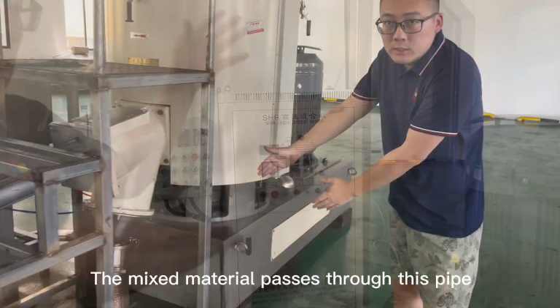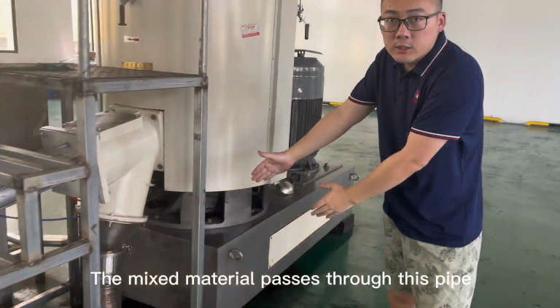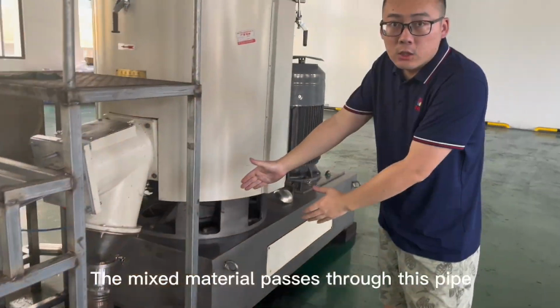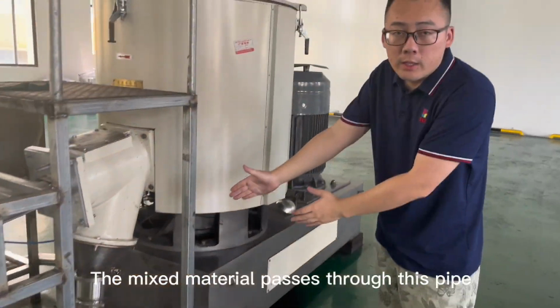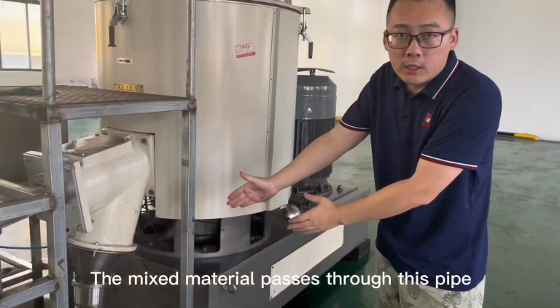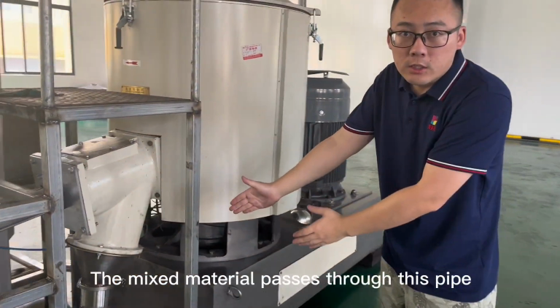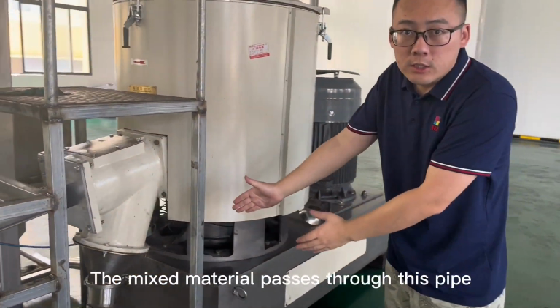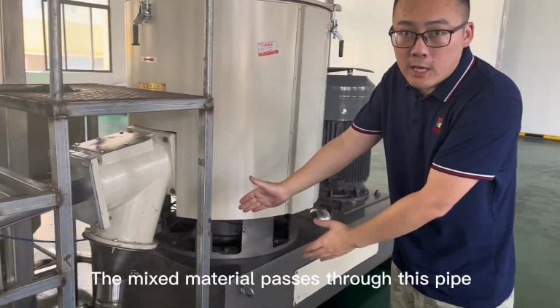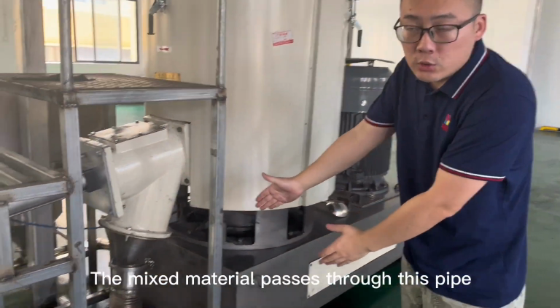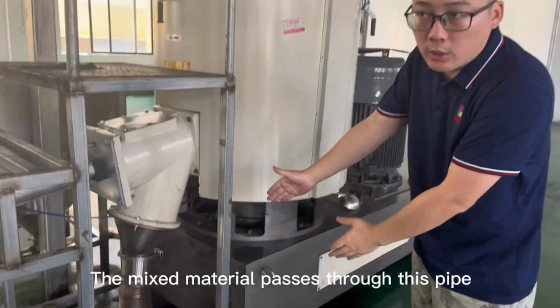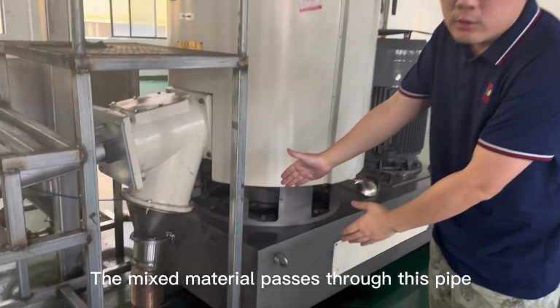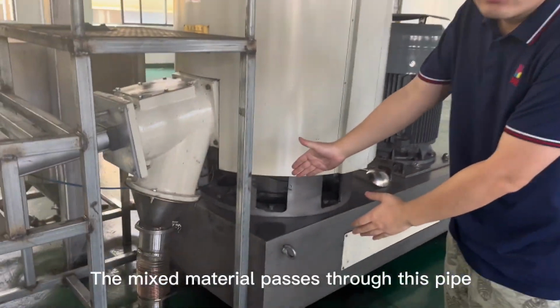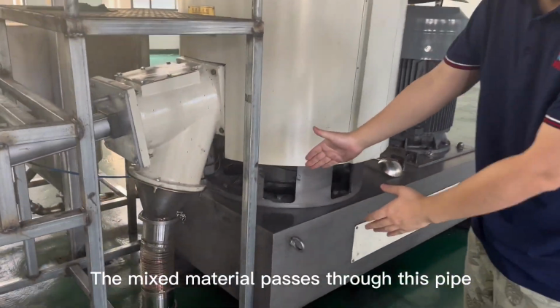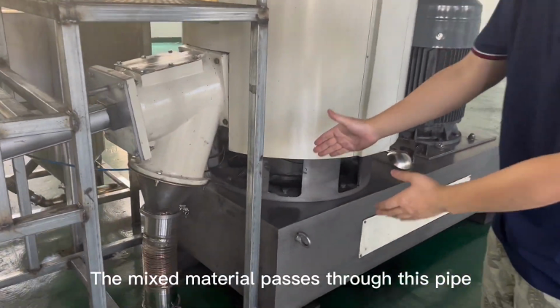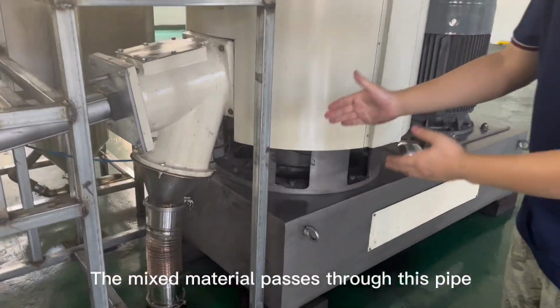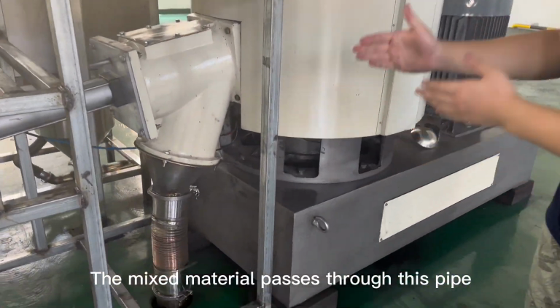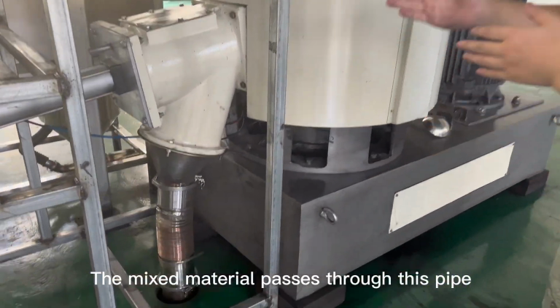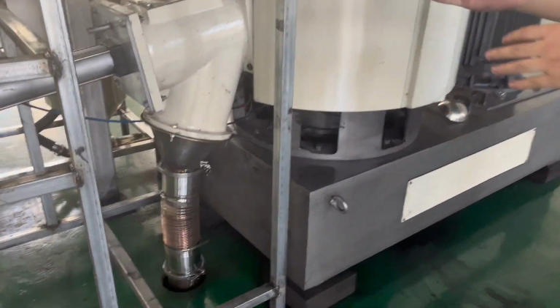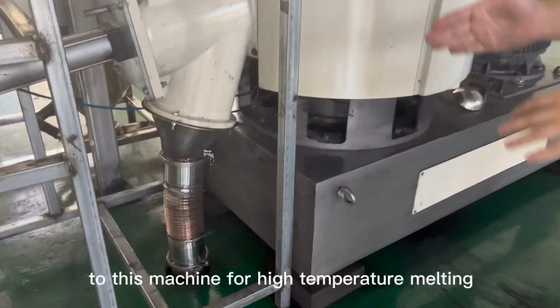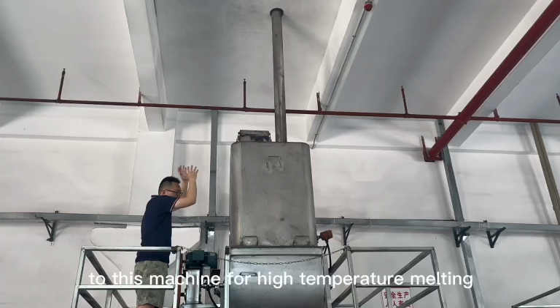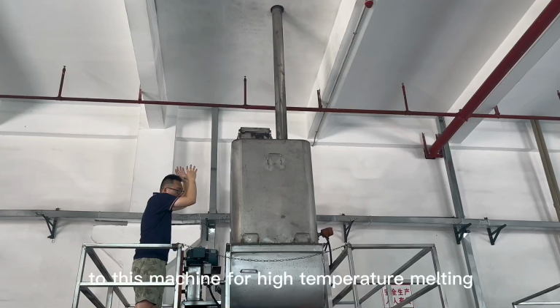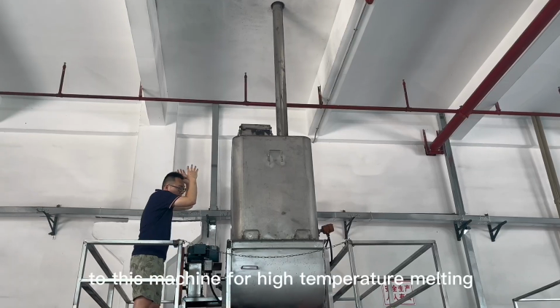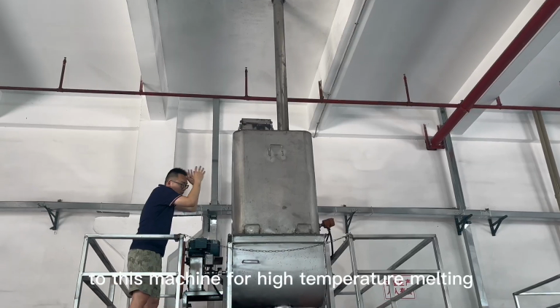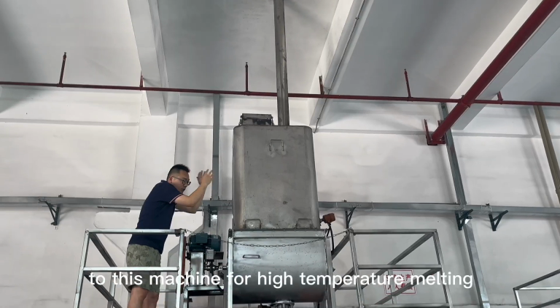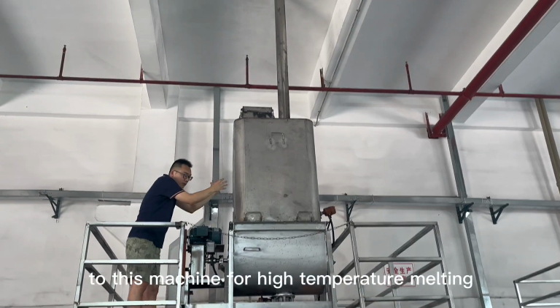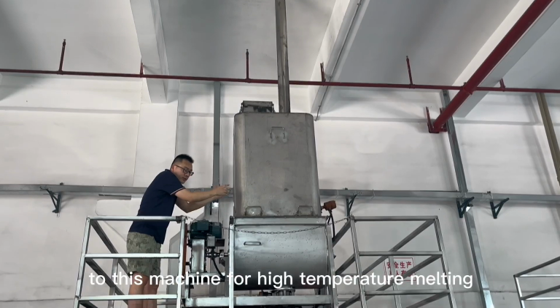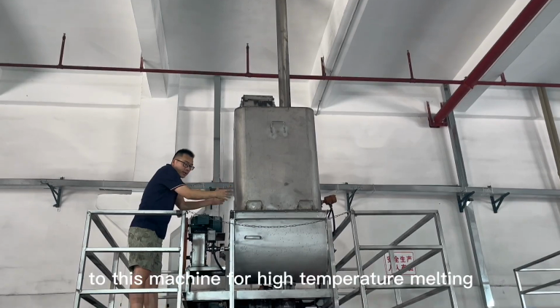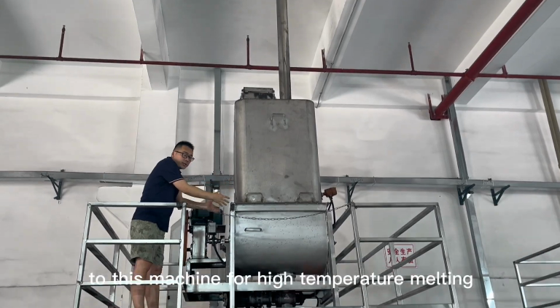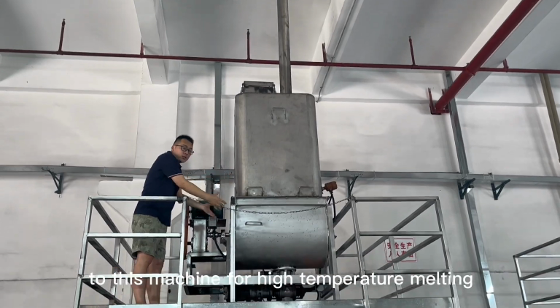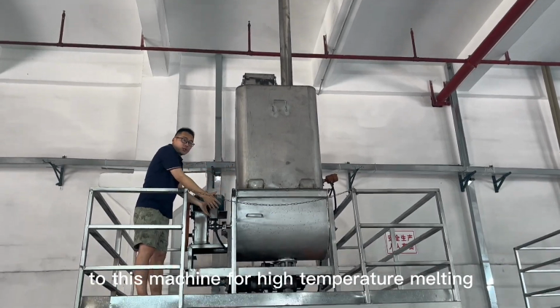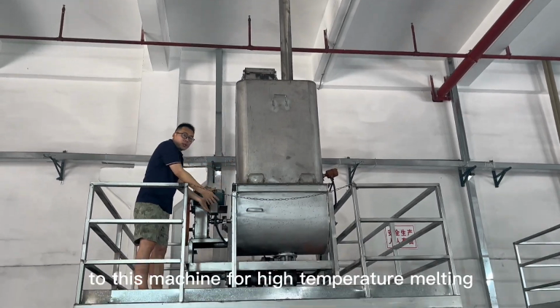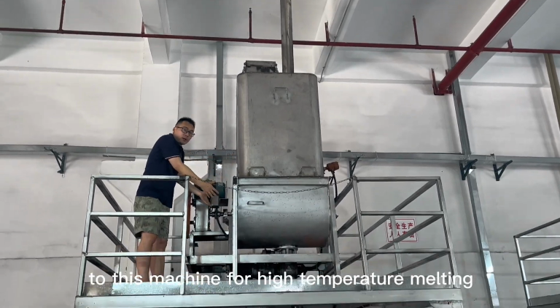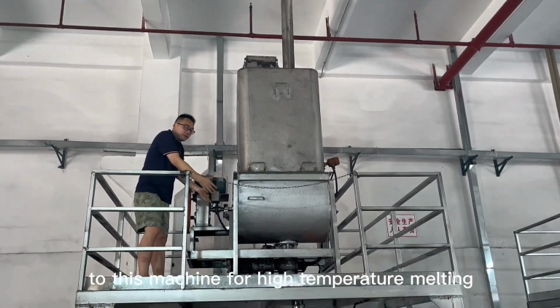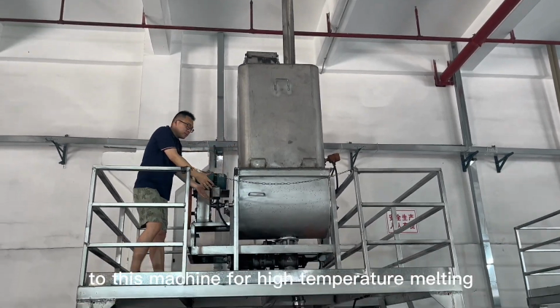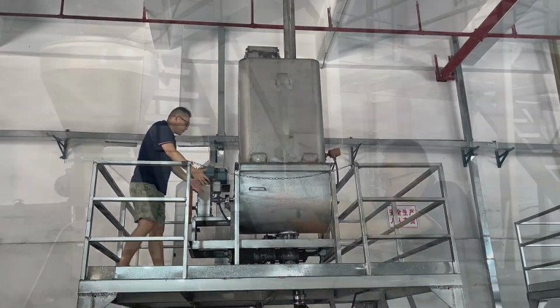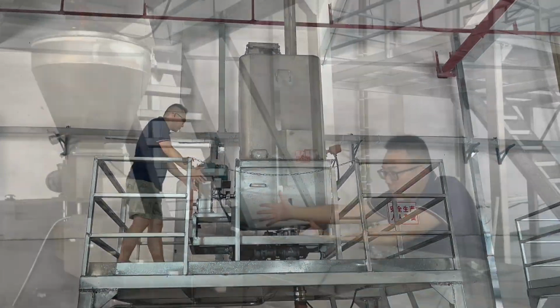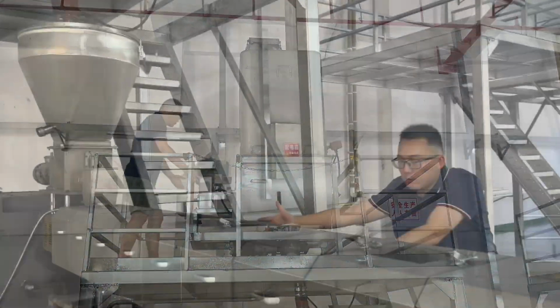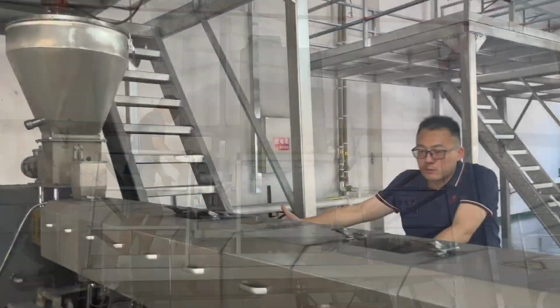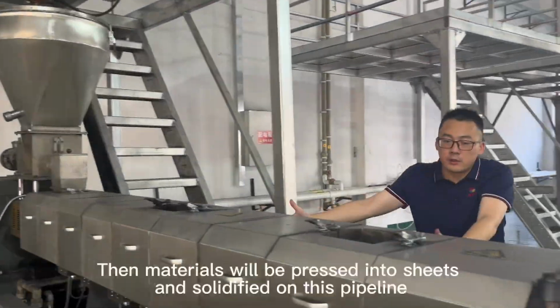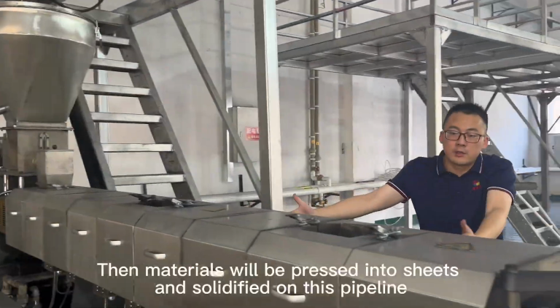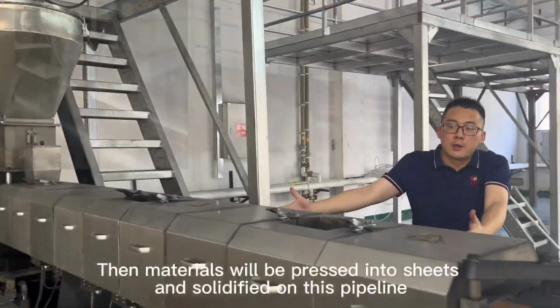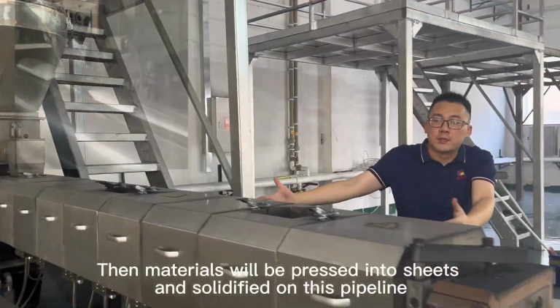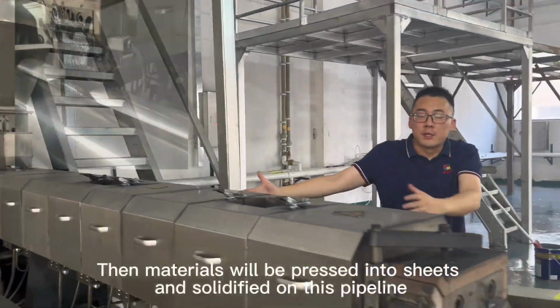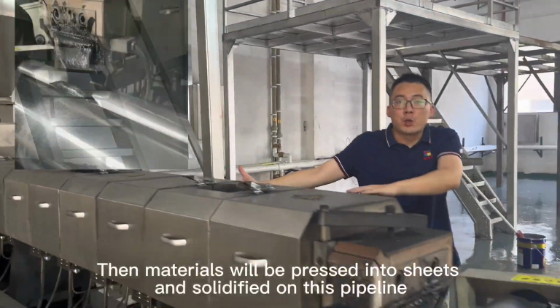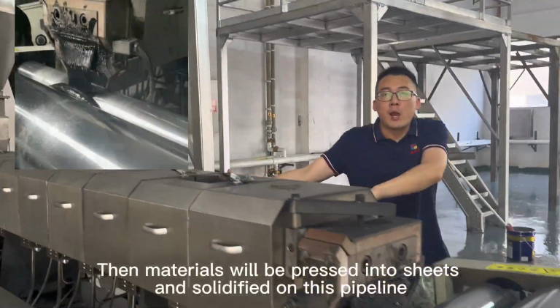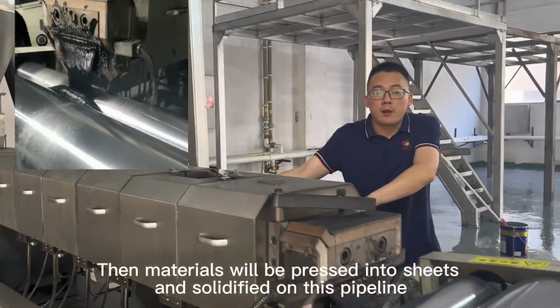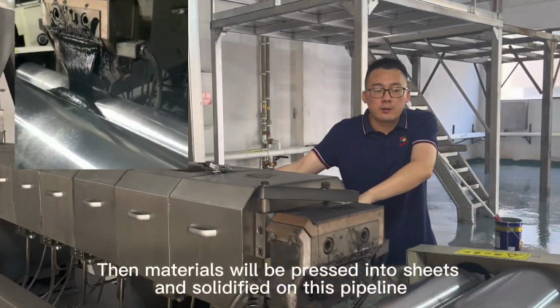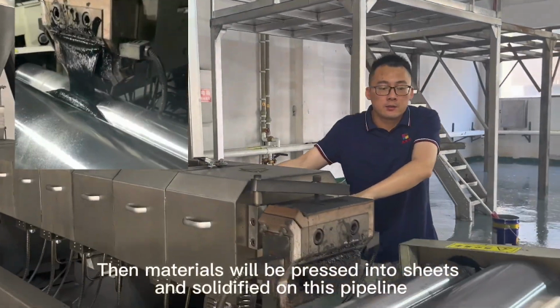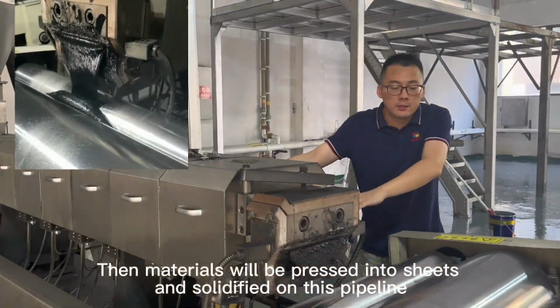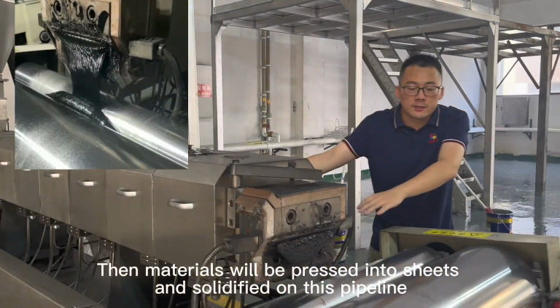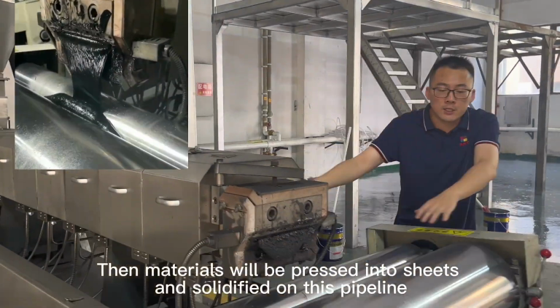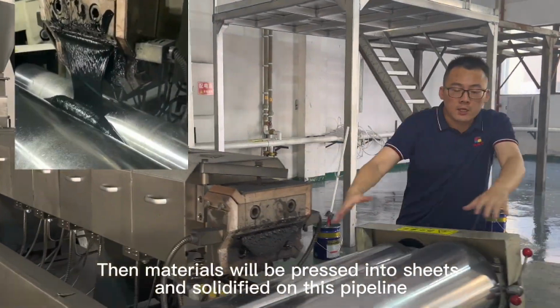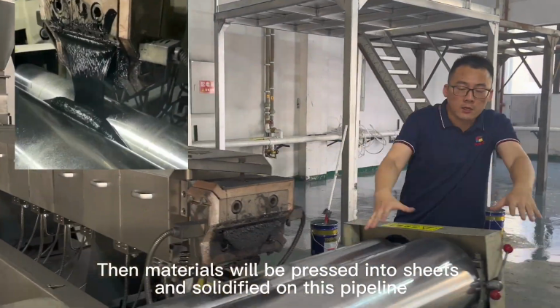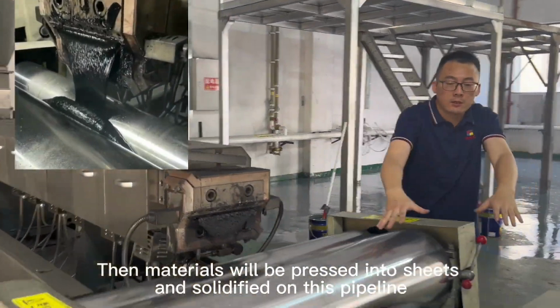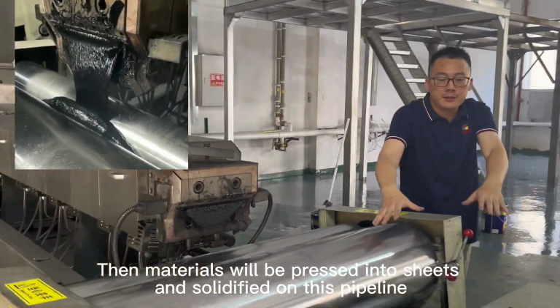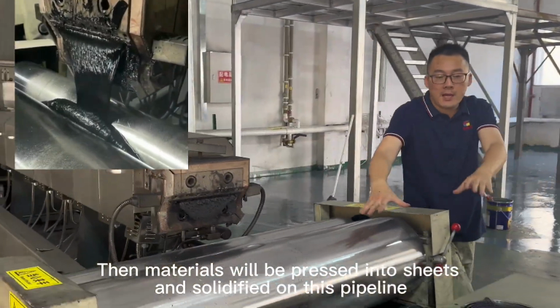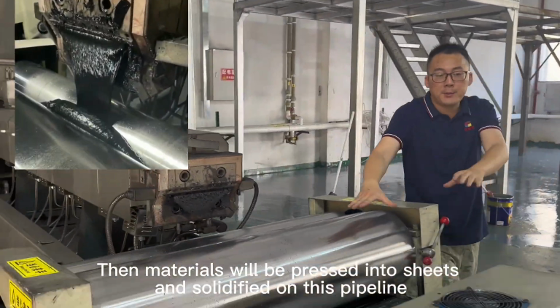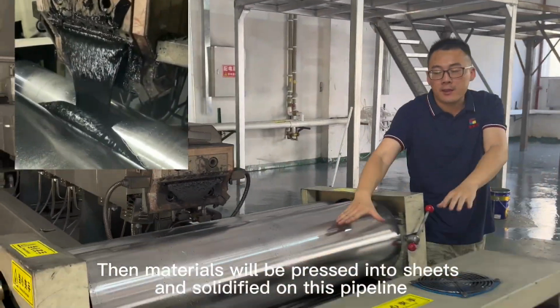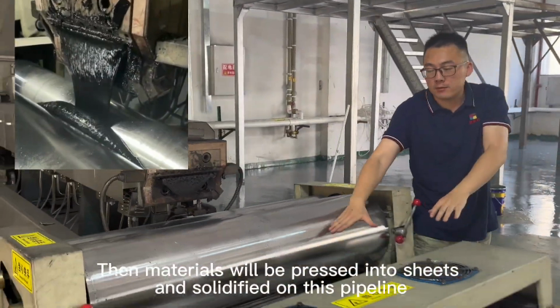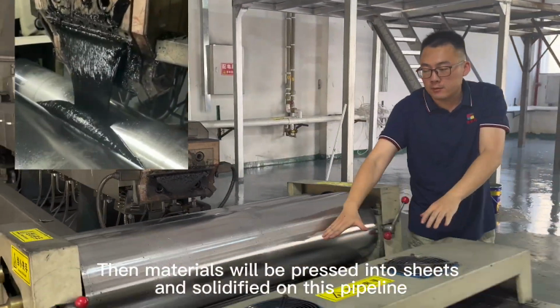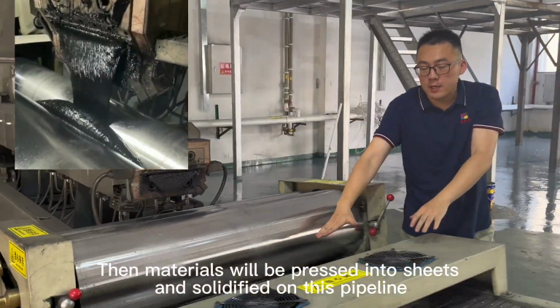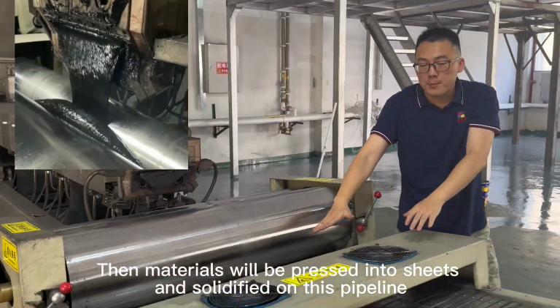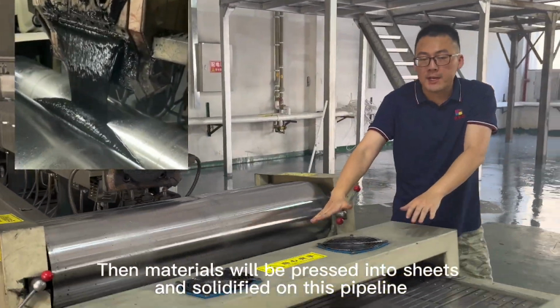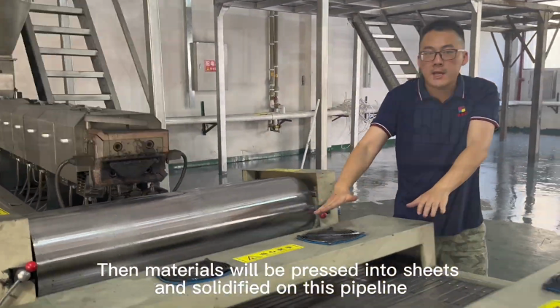The mixed material passes through this pipe to this machine for high temperature melting. The materials will then be pressed into sheets and solidified on this pipeline.